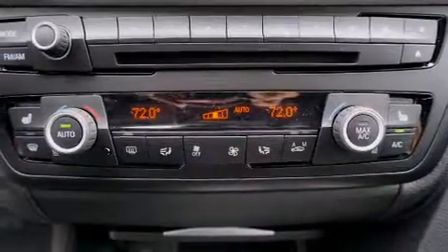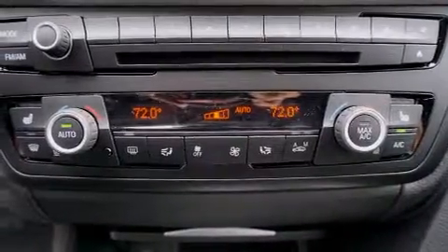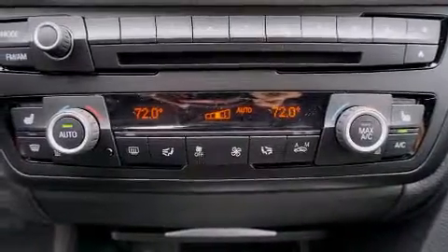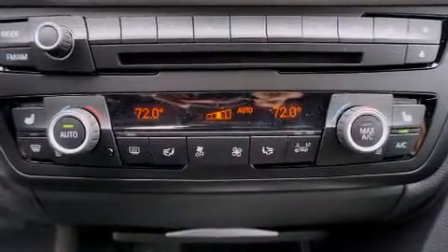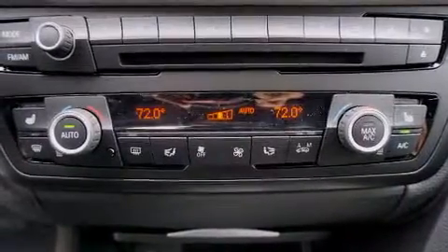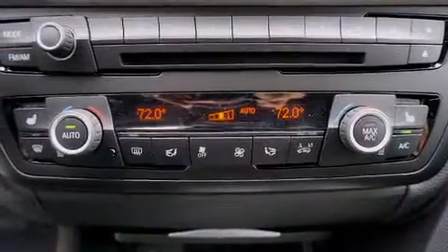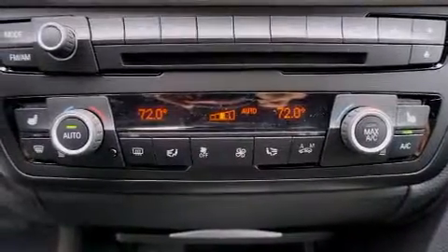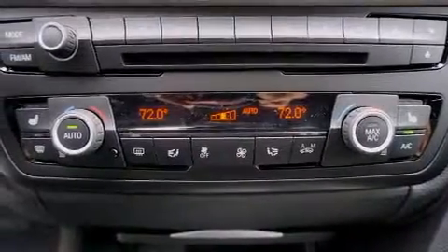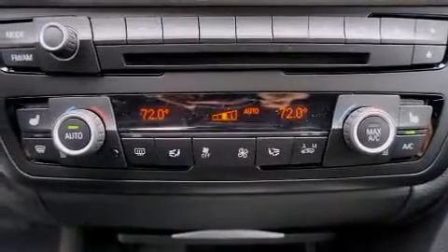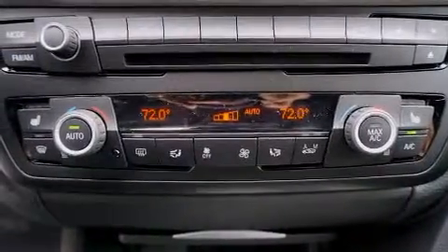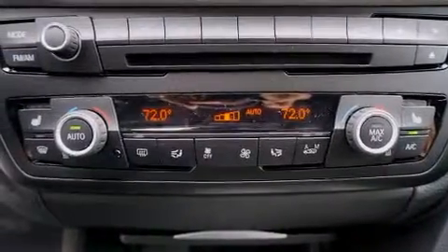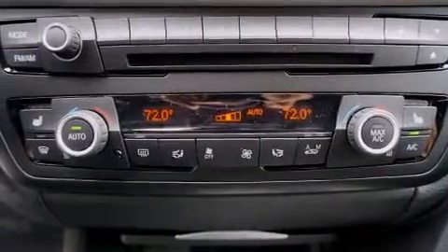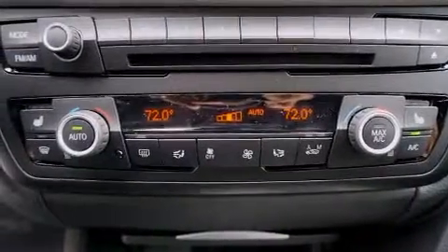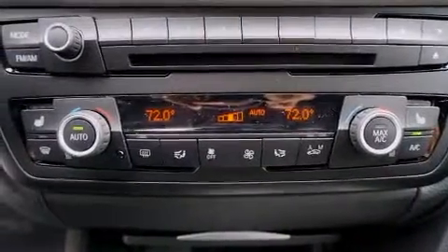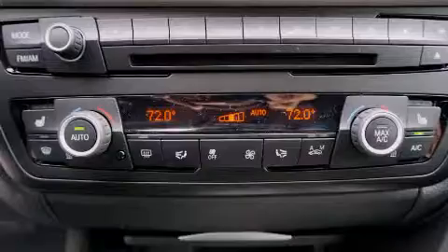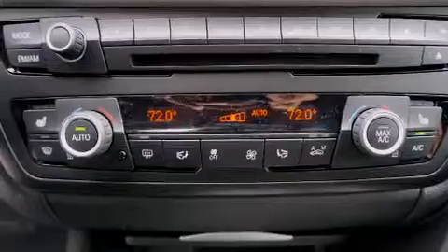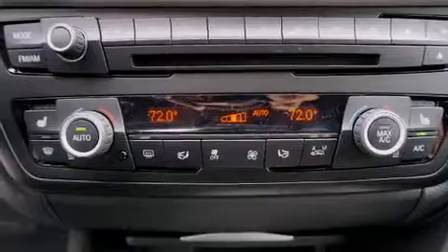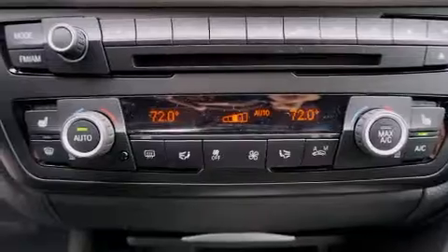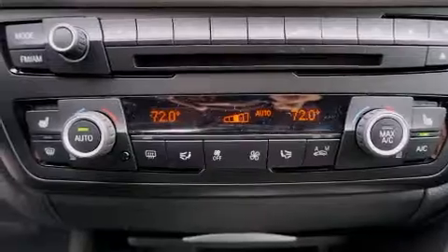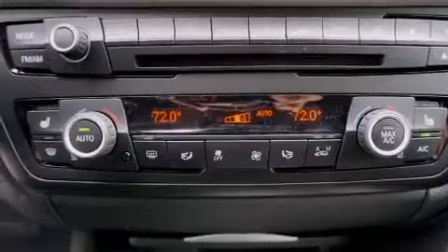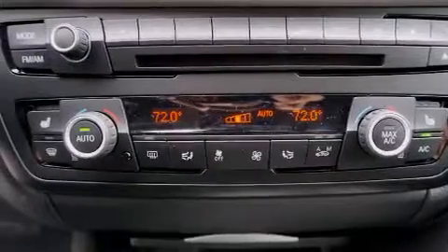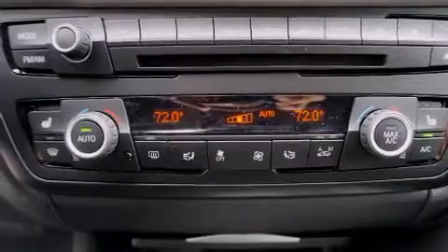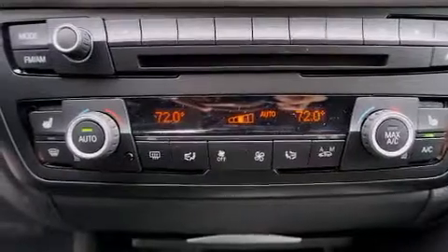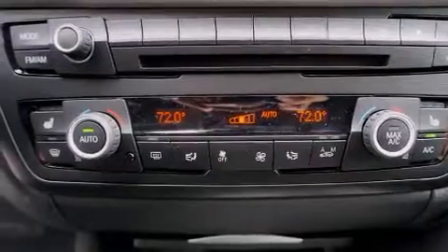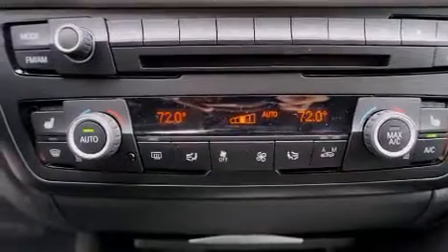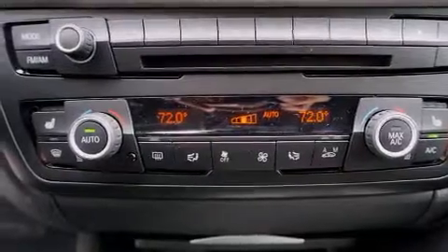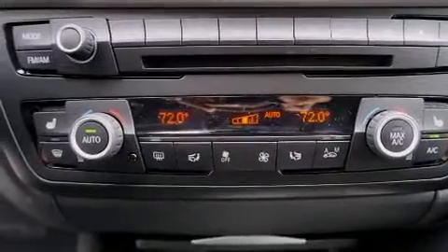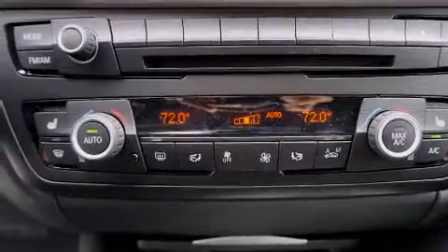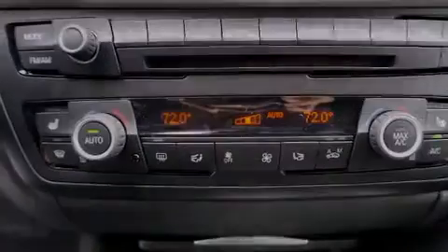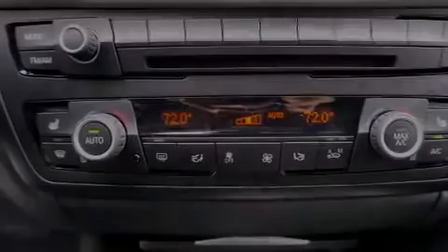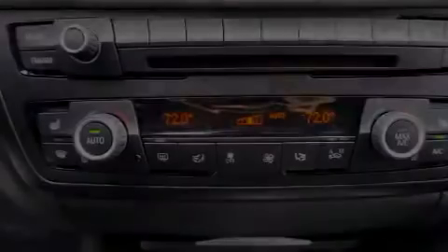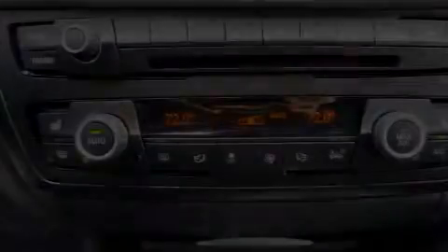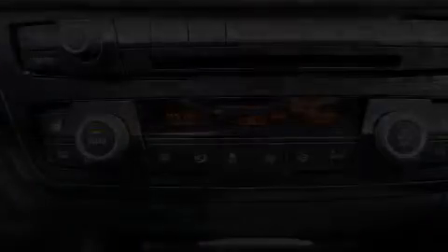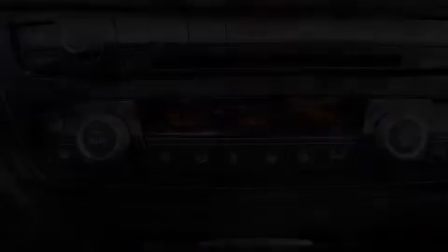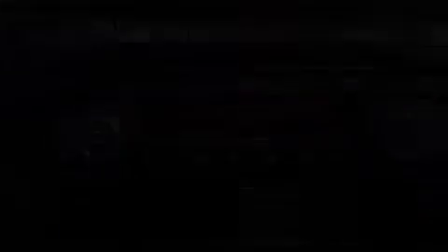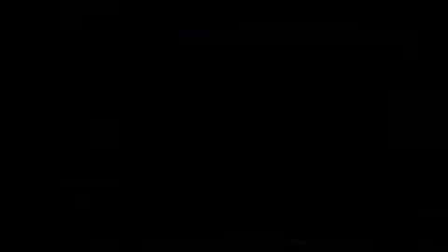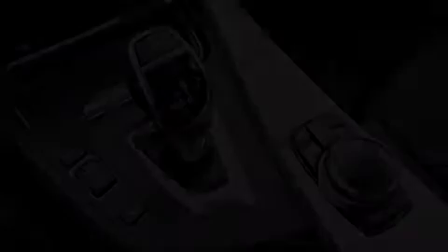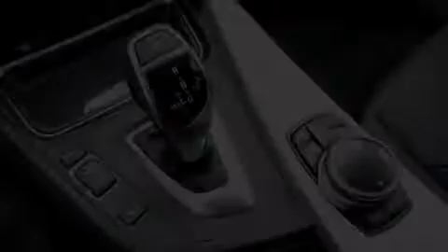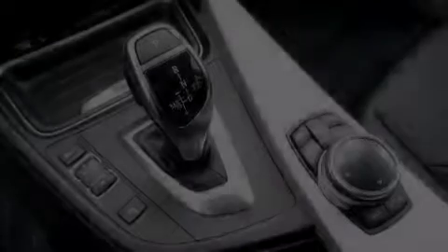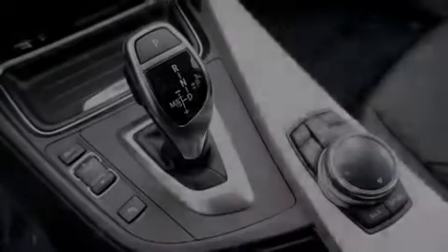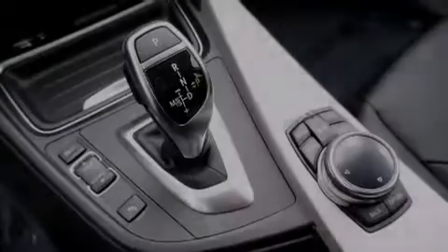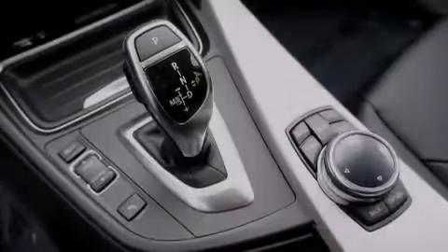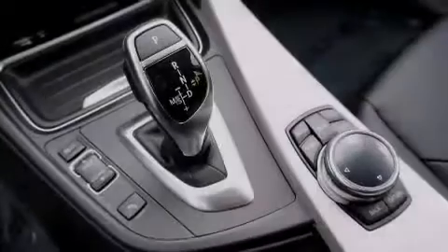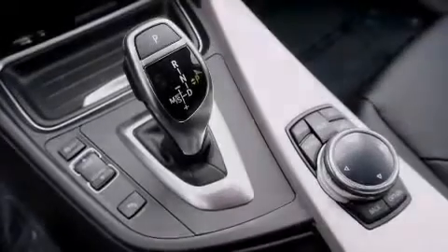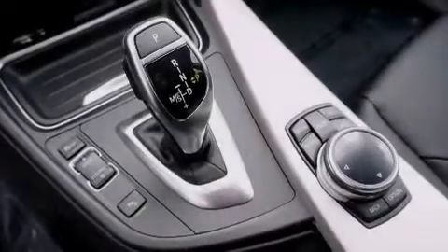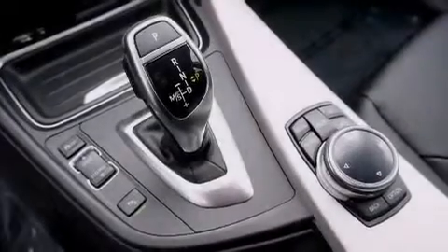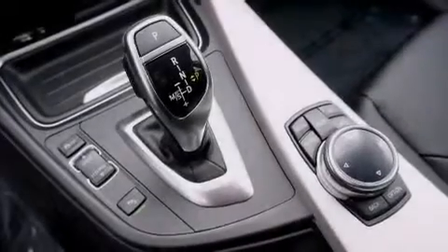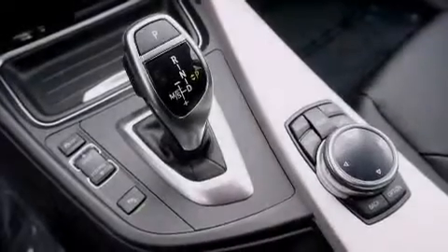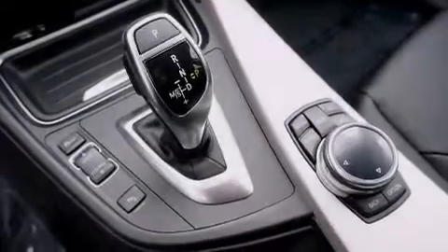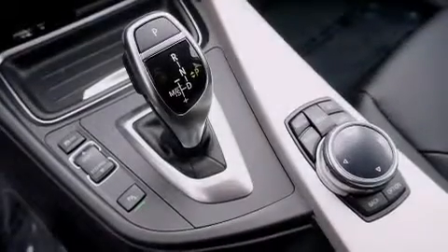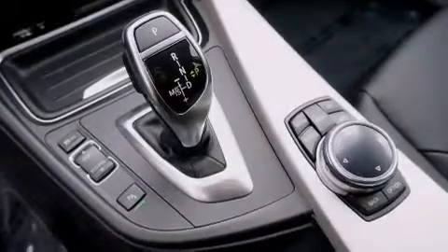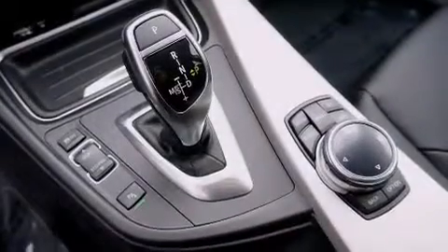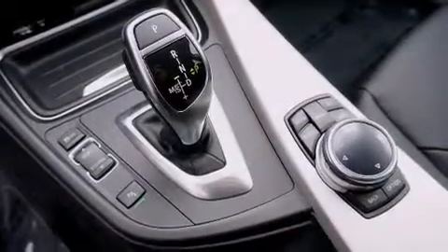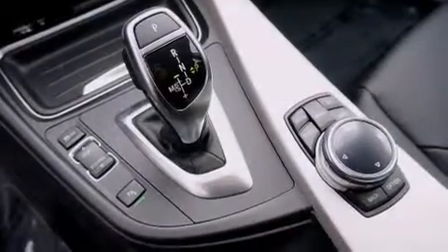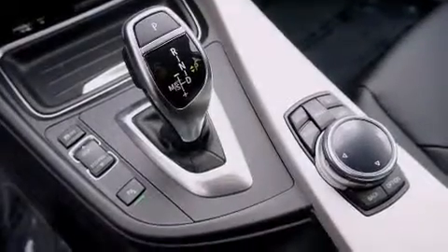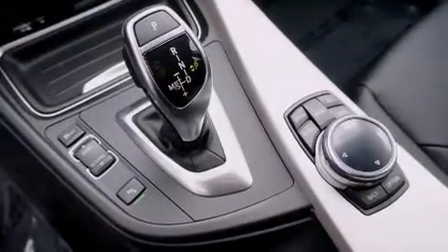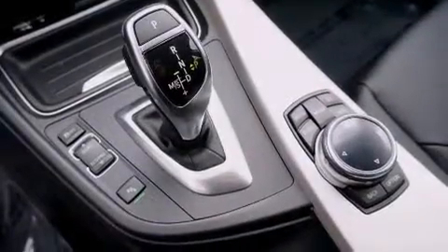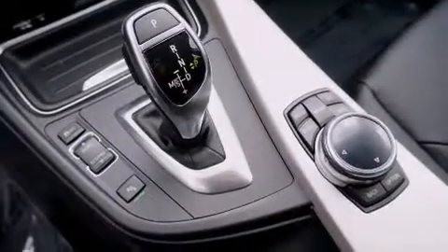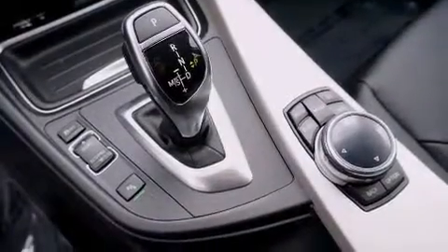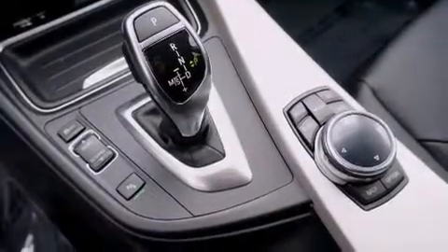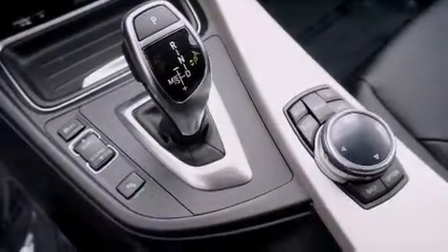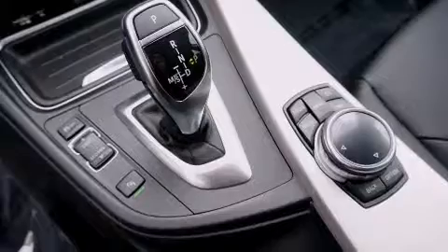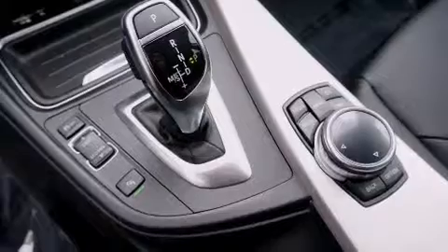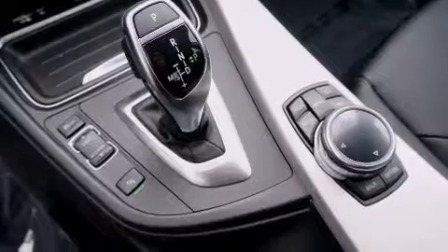Additional features include a three-point rear seatbelts, a split-folding rear seat, and heated seats that can warm you up in seconds, keeping you and your passengers comfortable the whole trip.